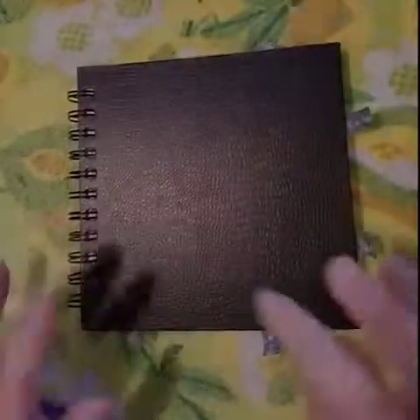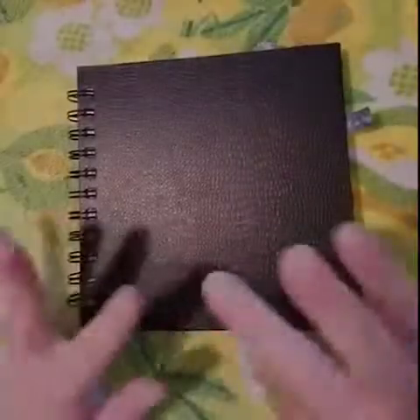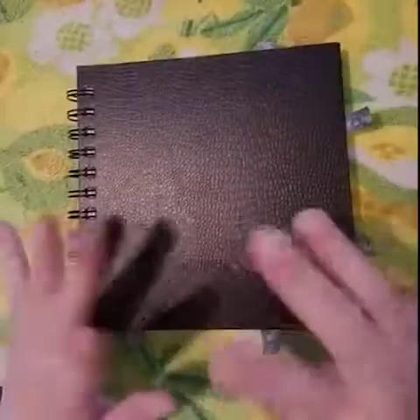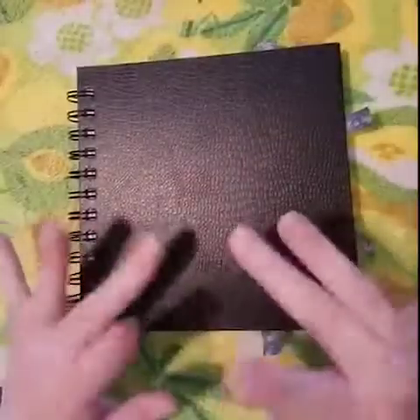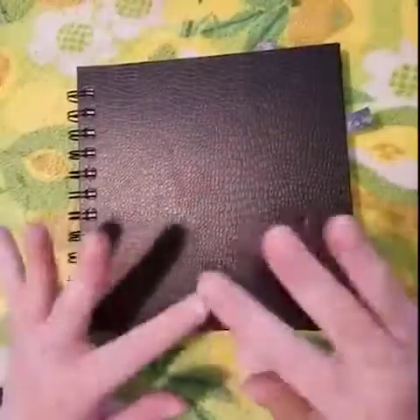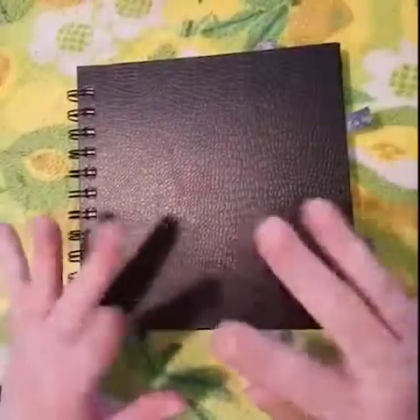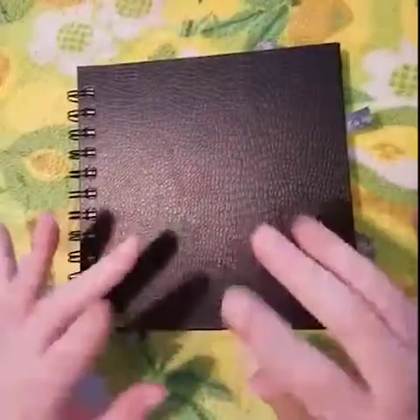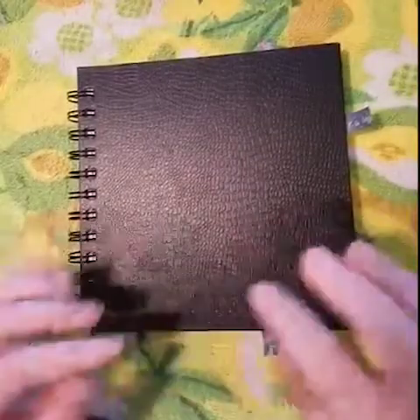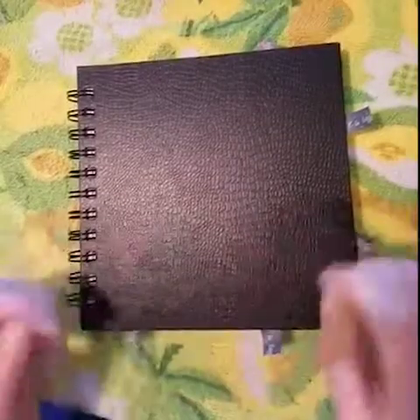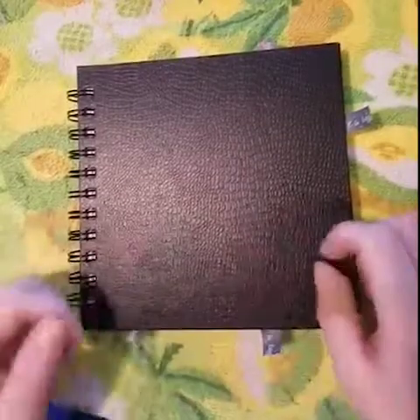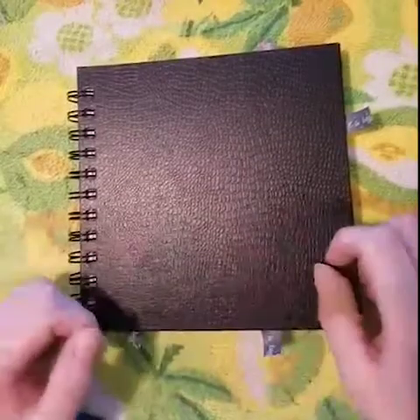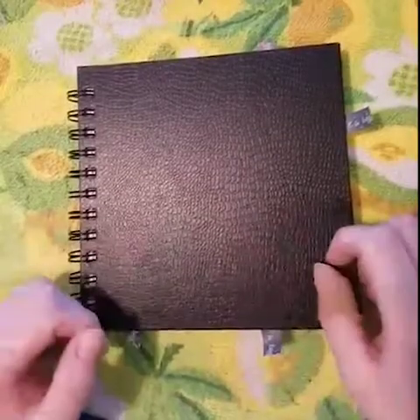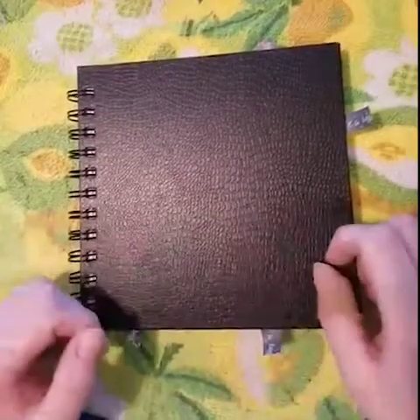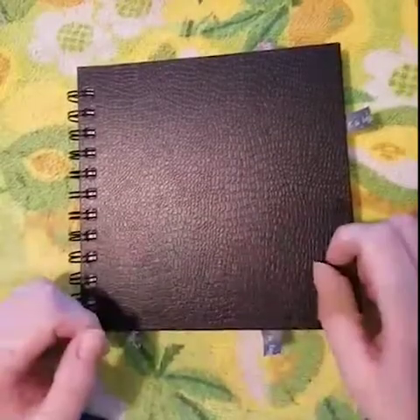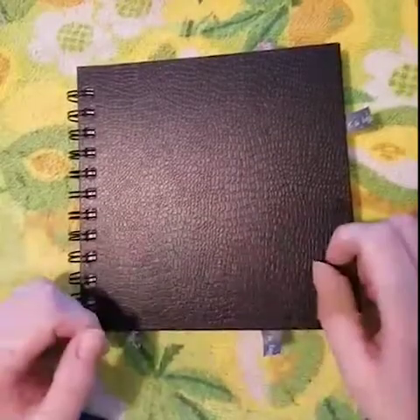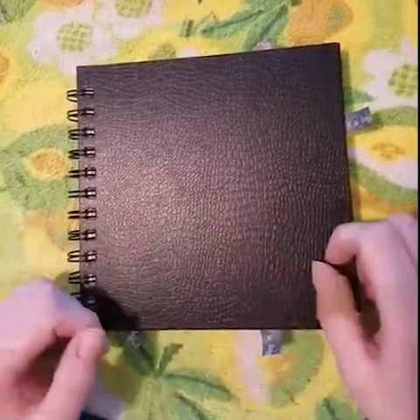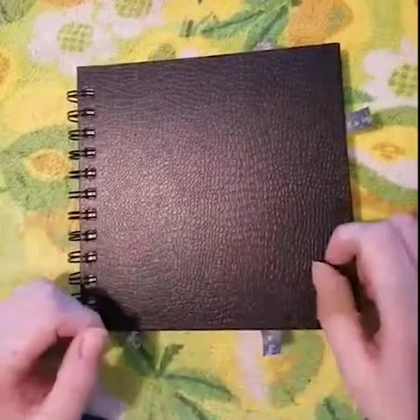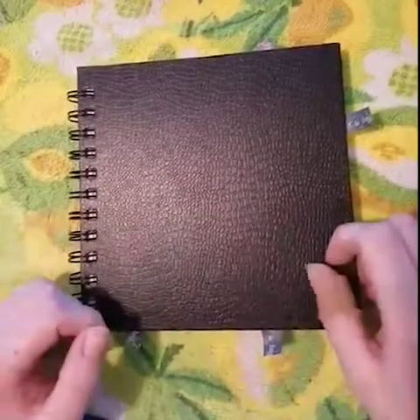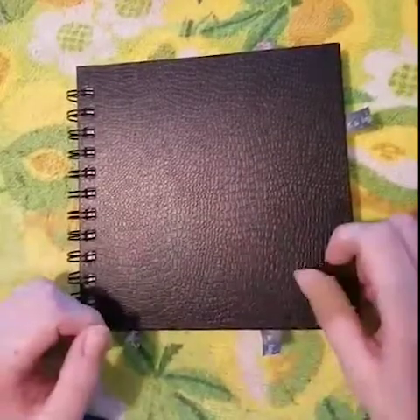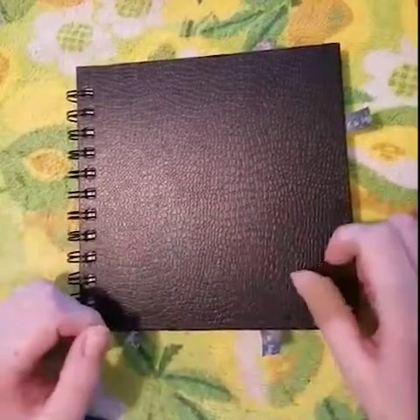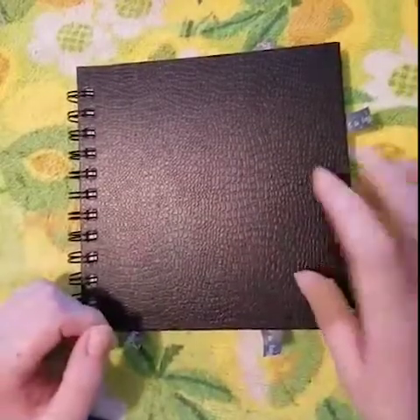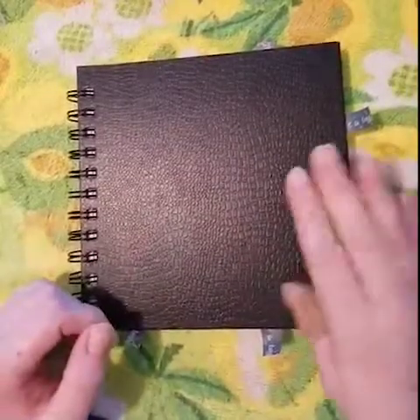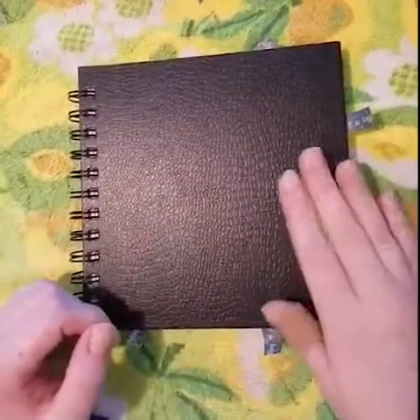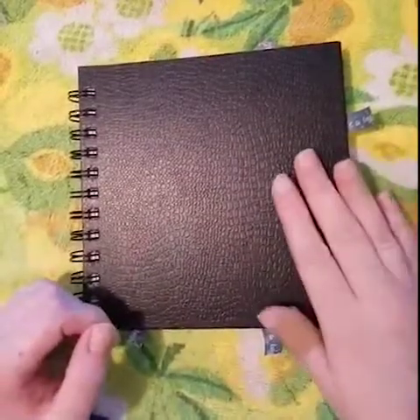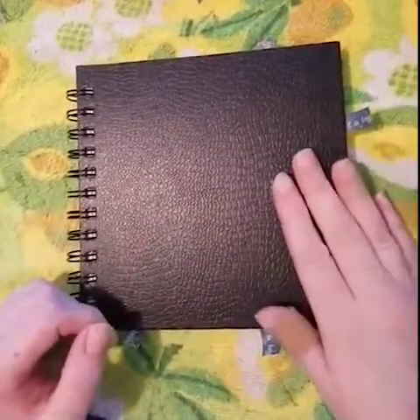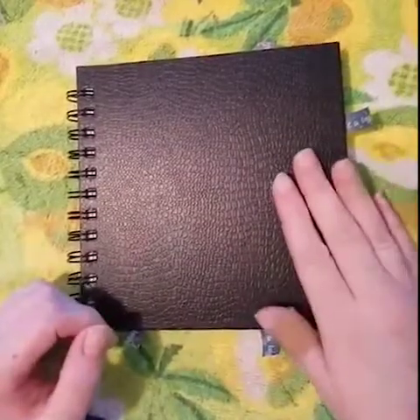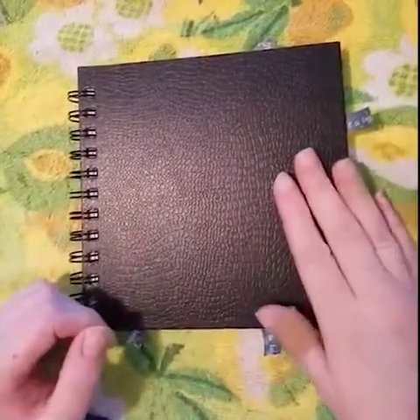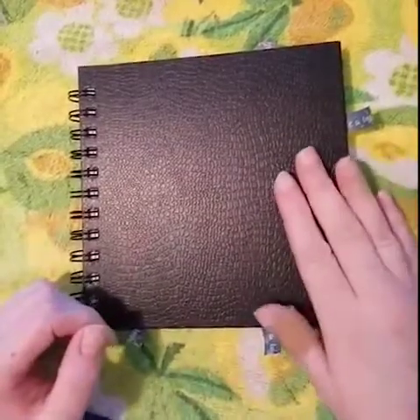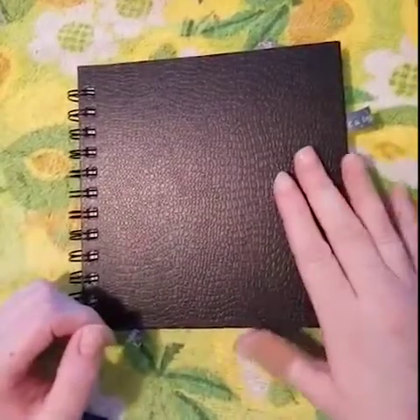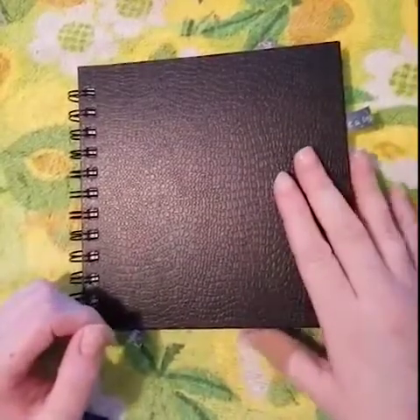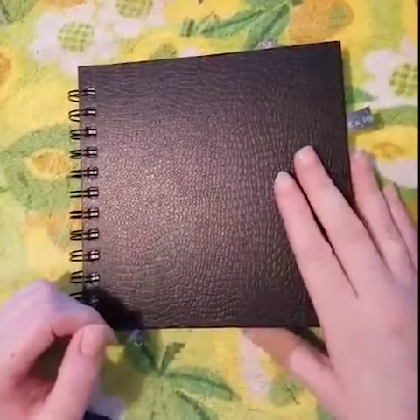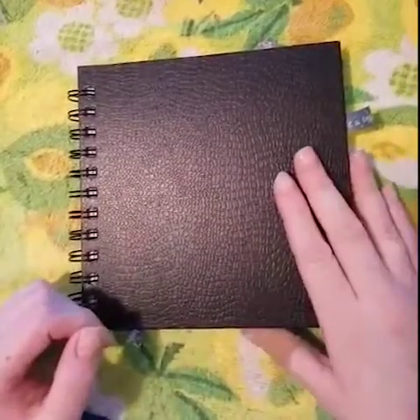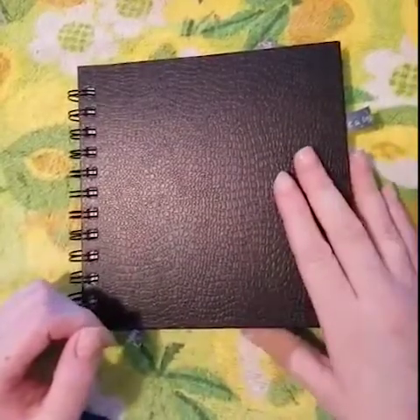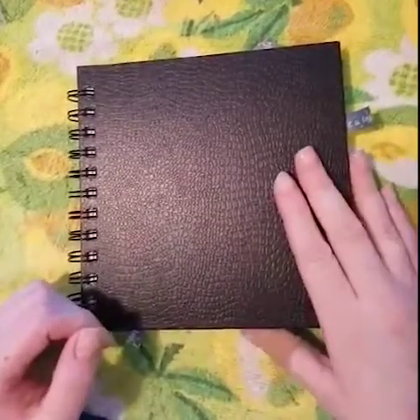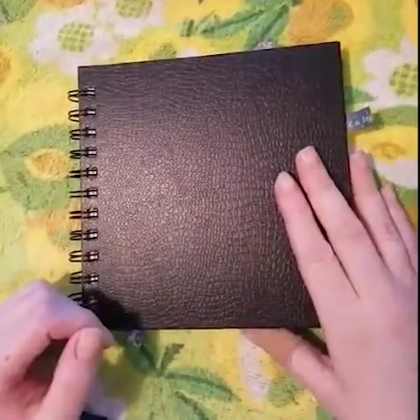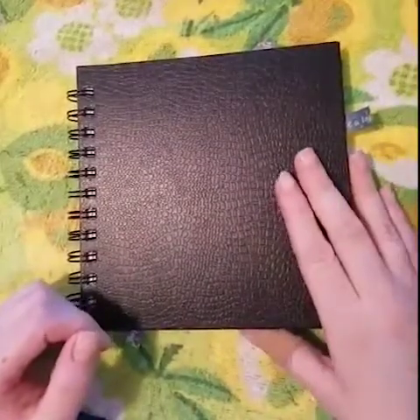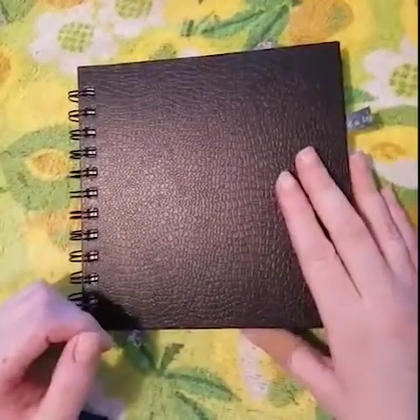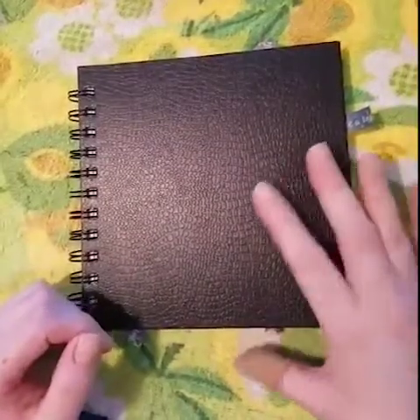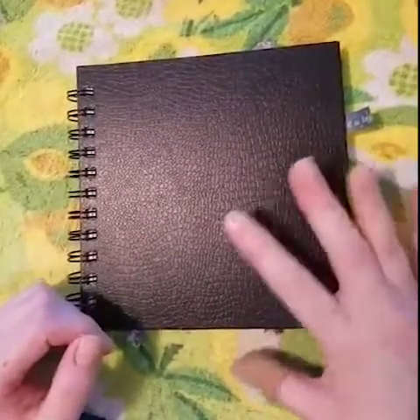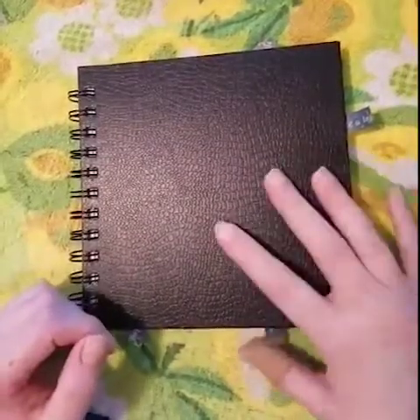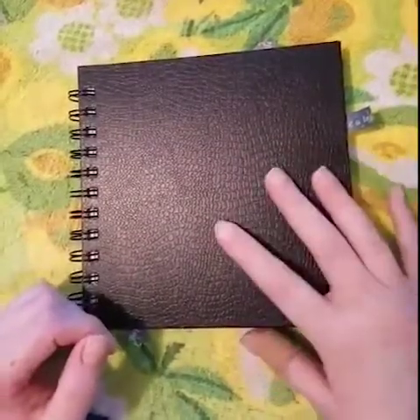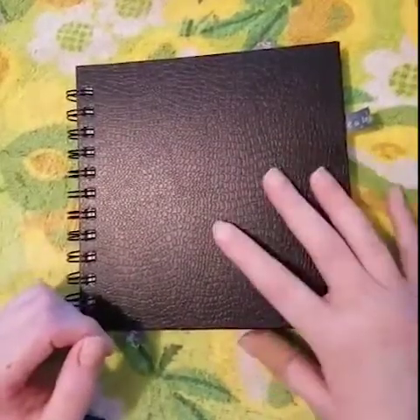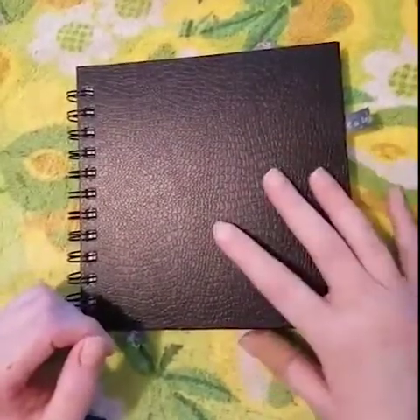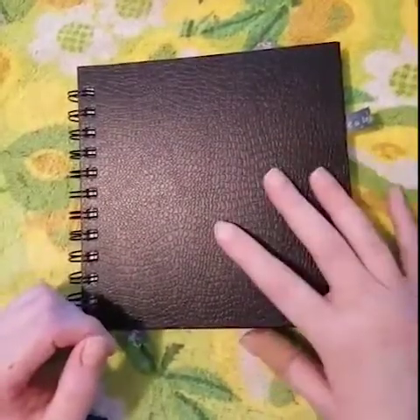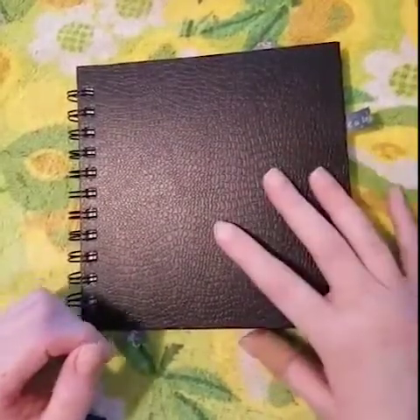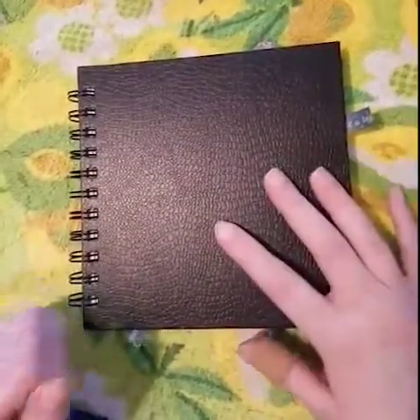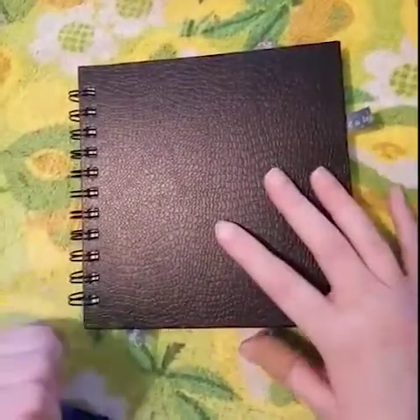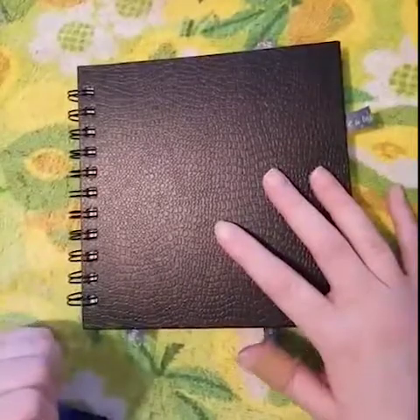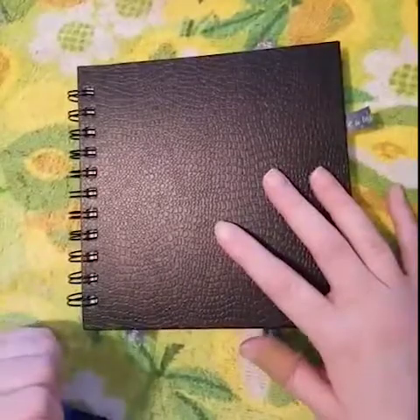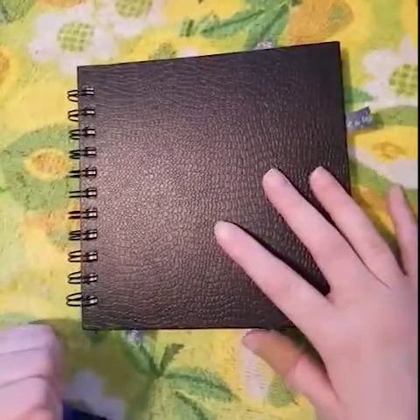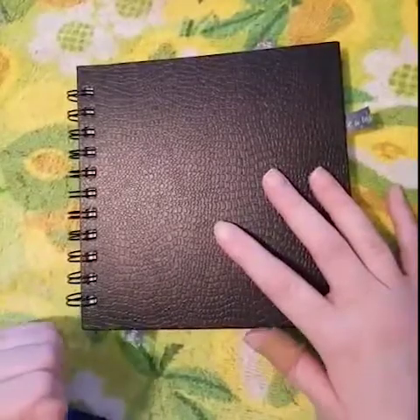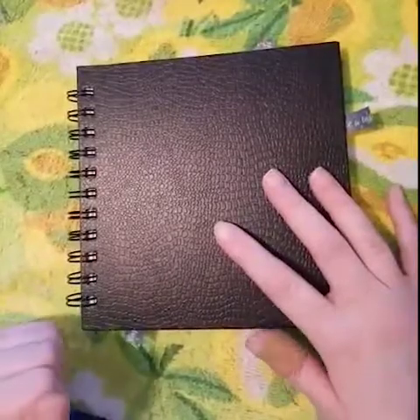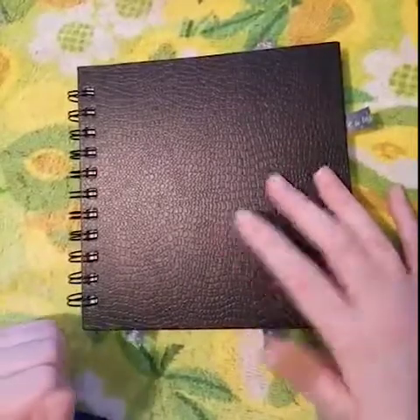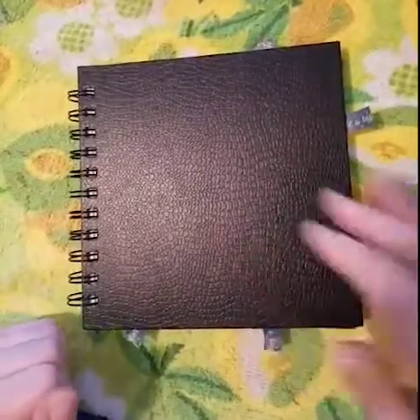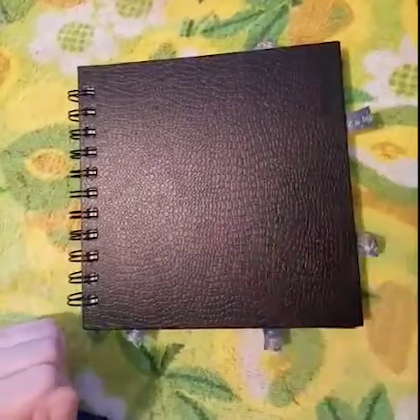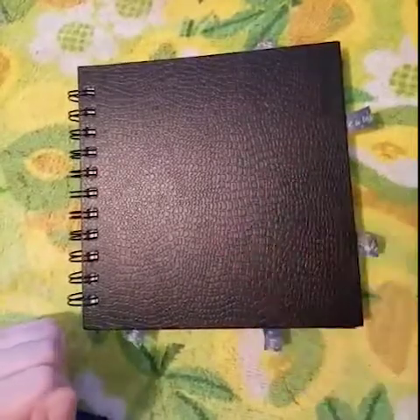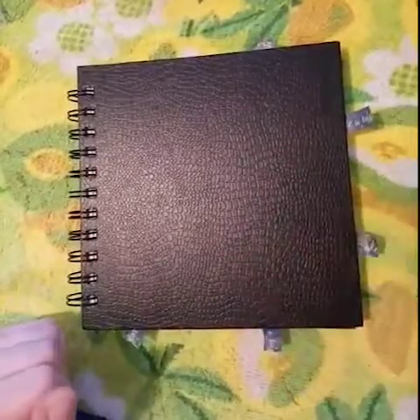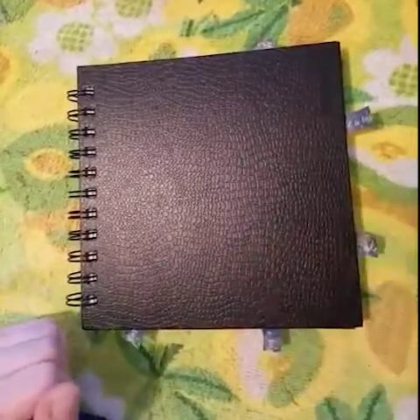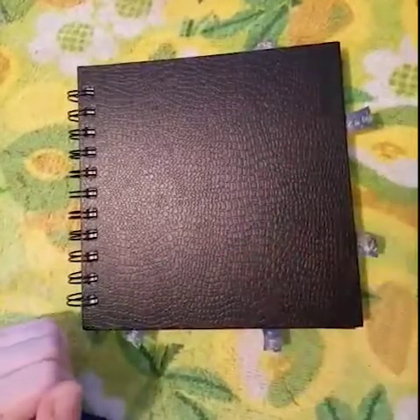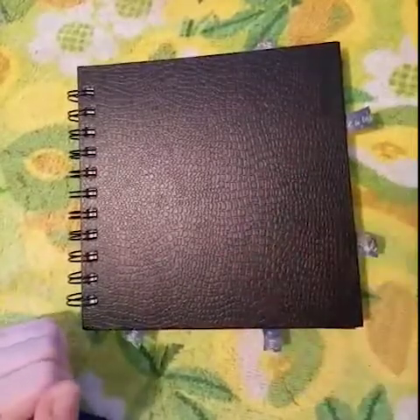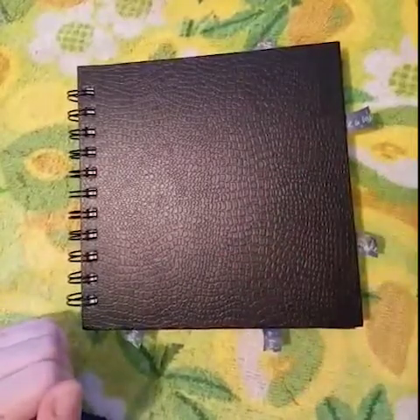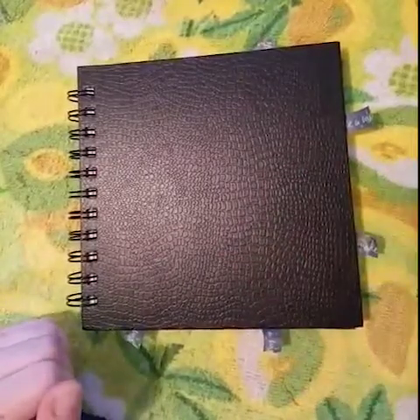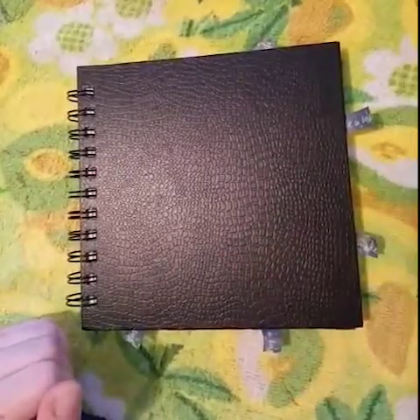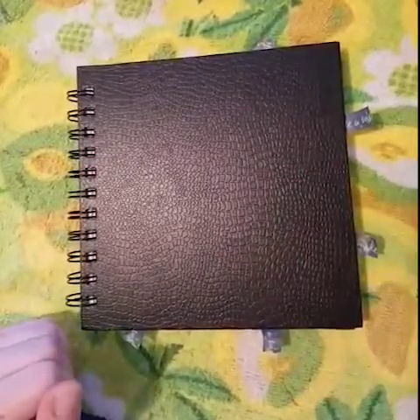Hello, this is Brandi from the Grand Forks Public Library. Today I'm going to be making a page in my art journal.